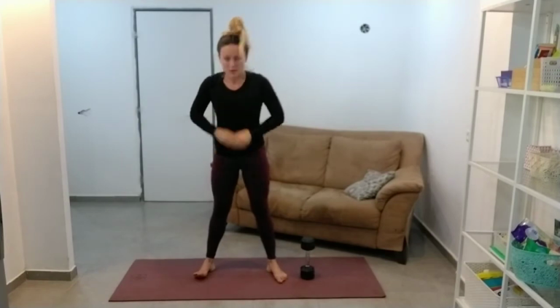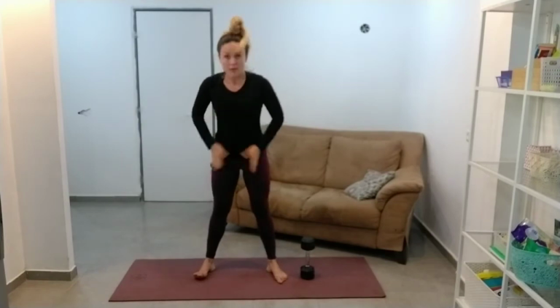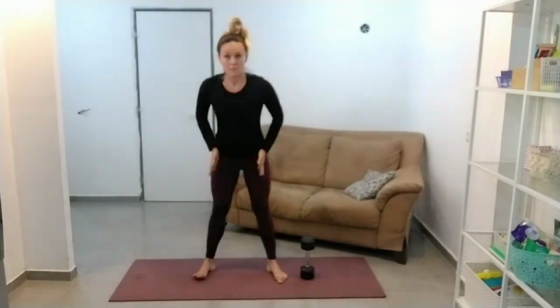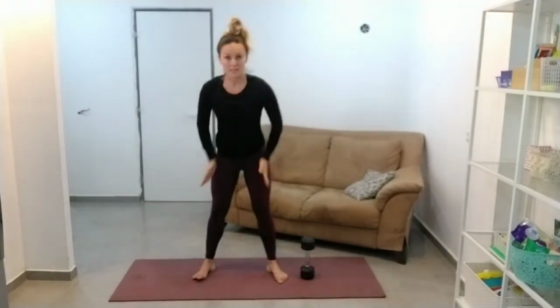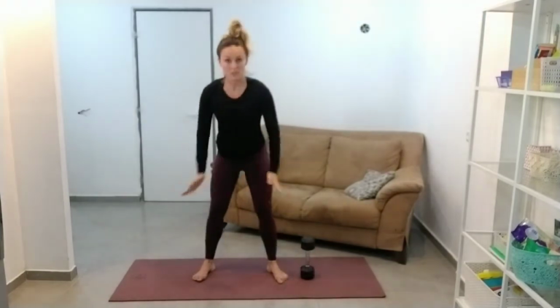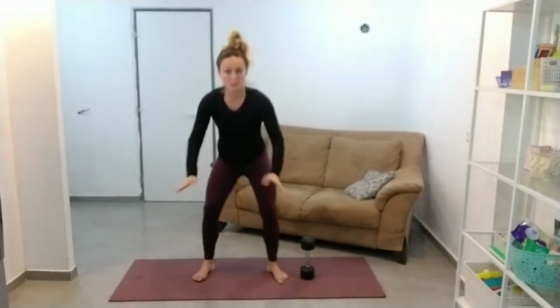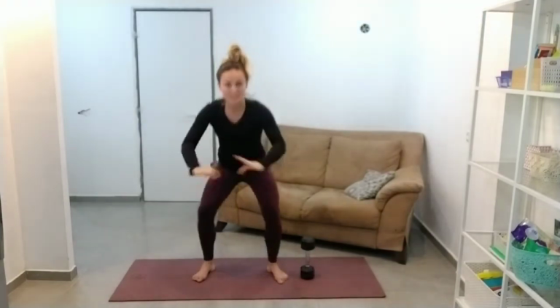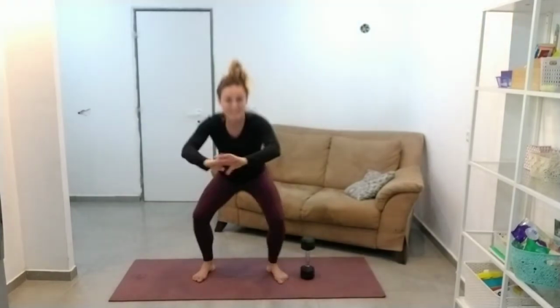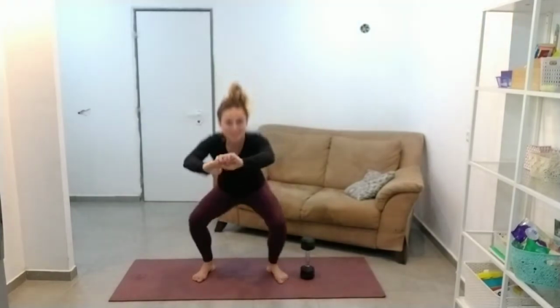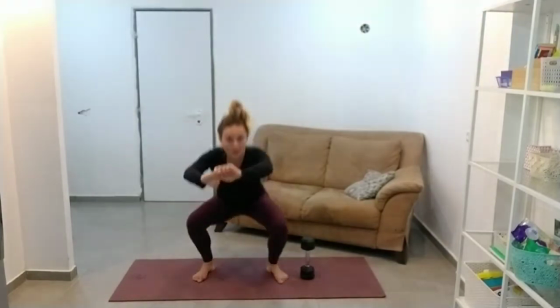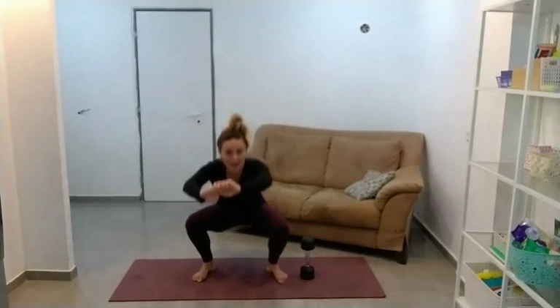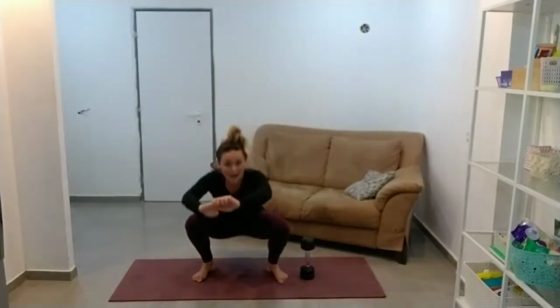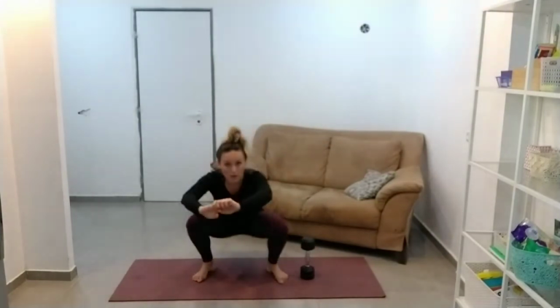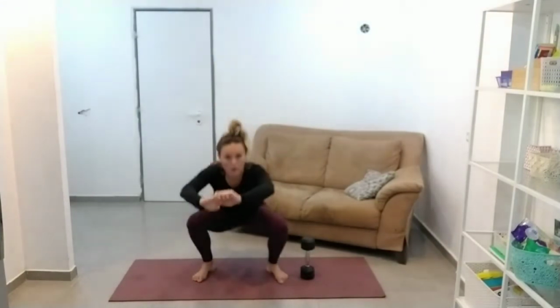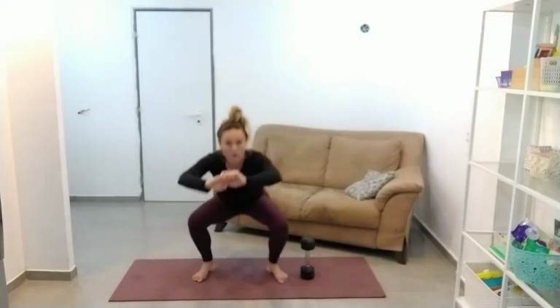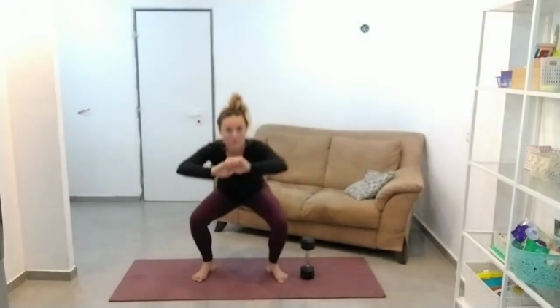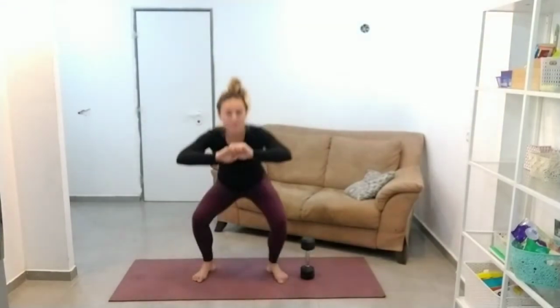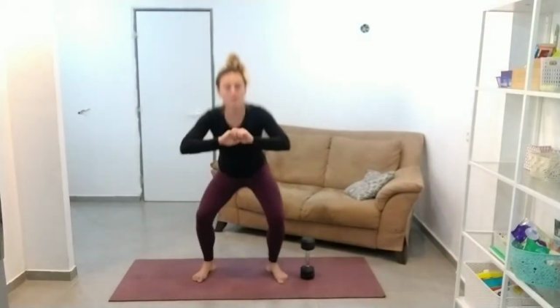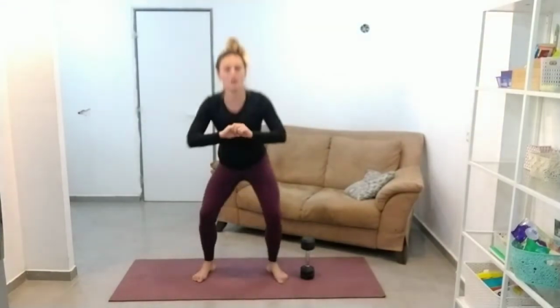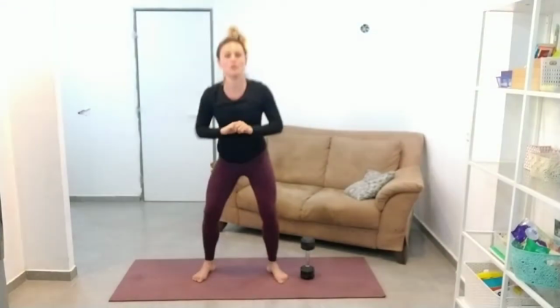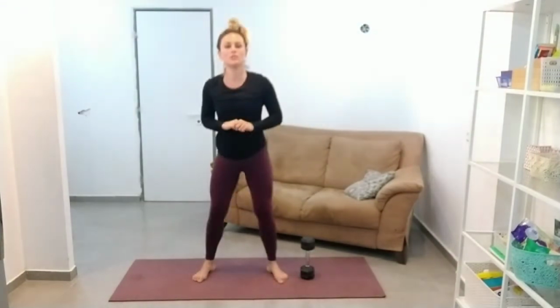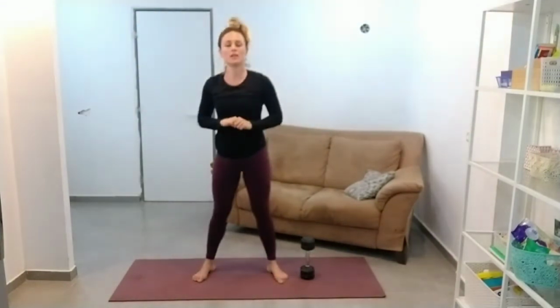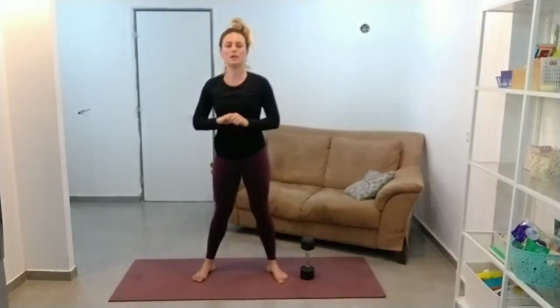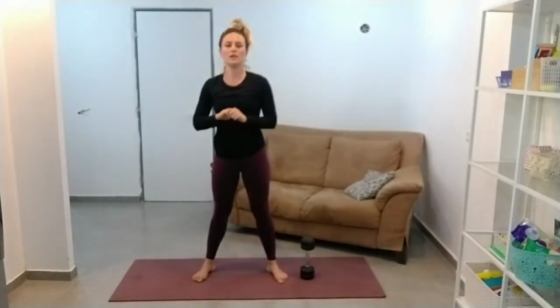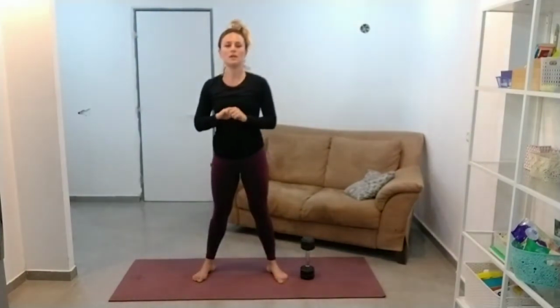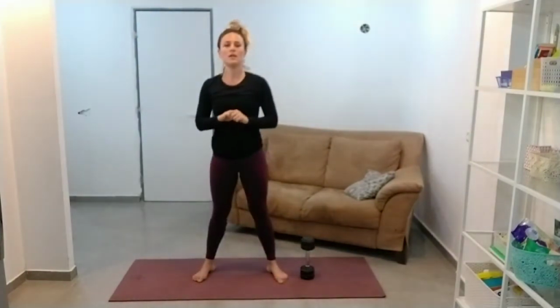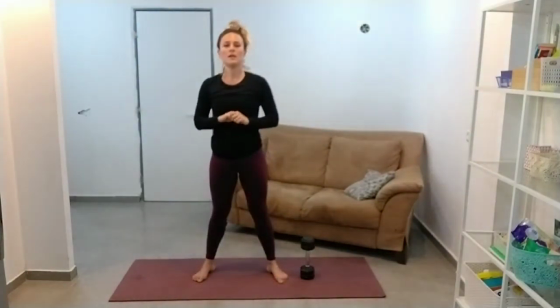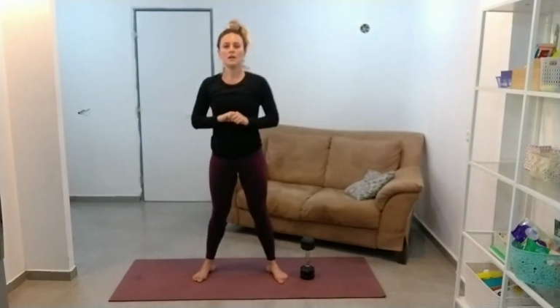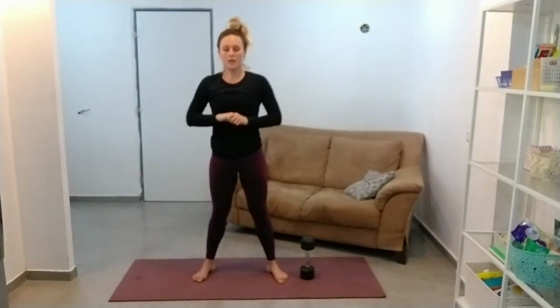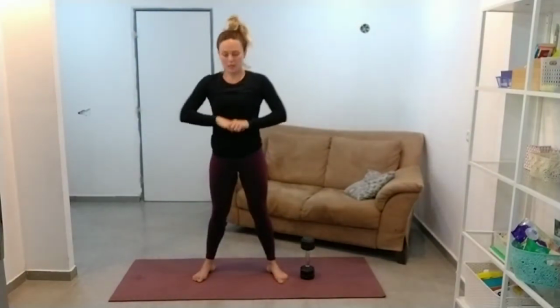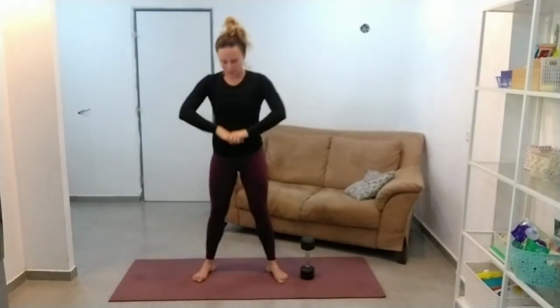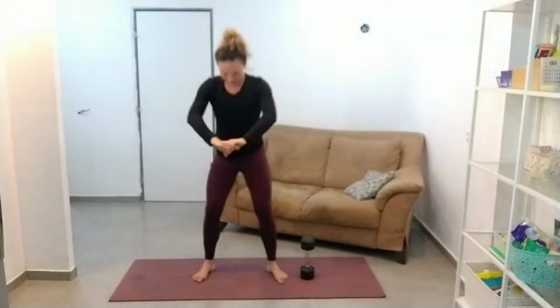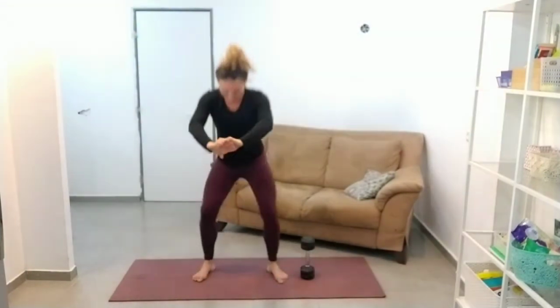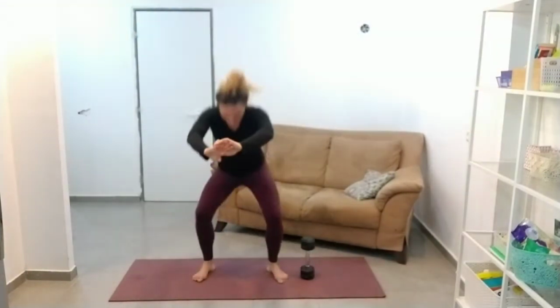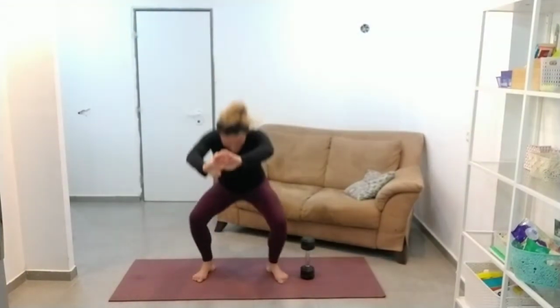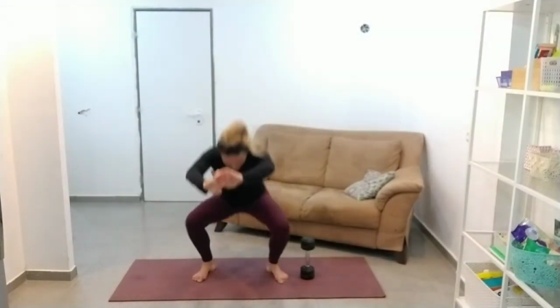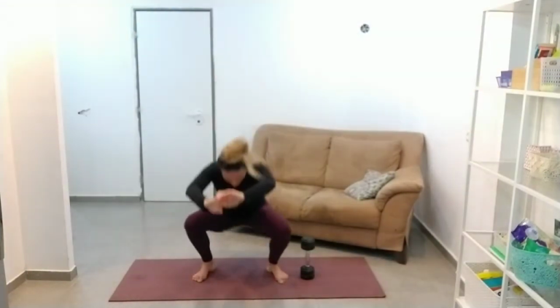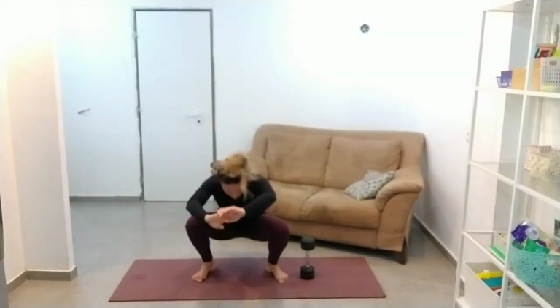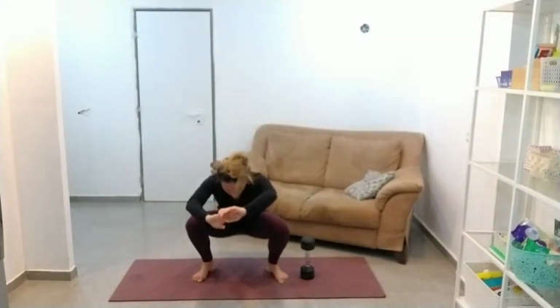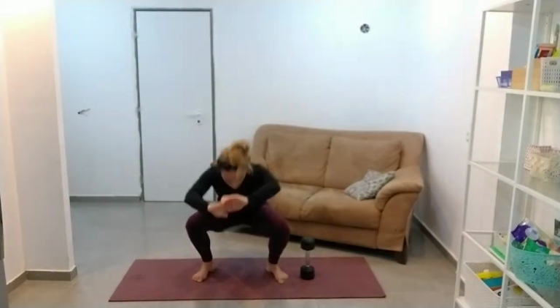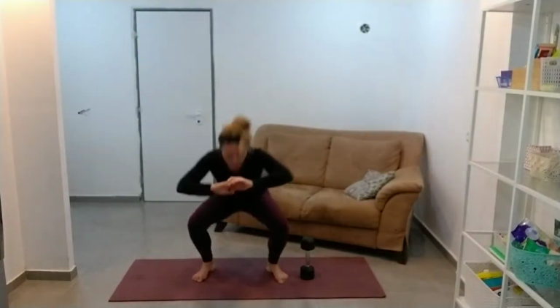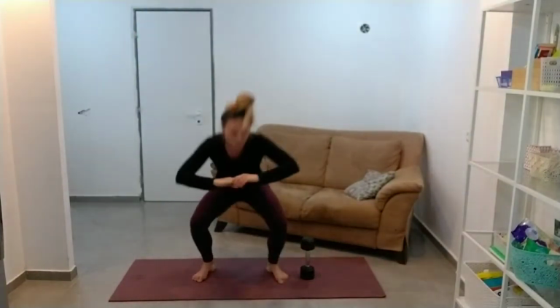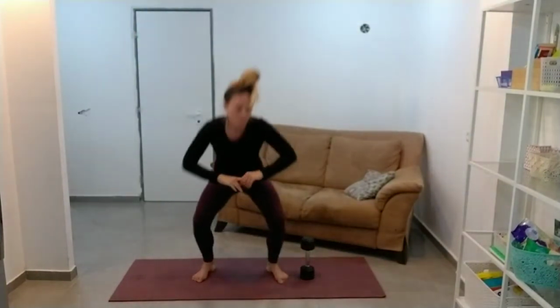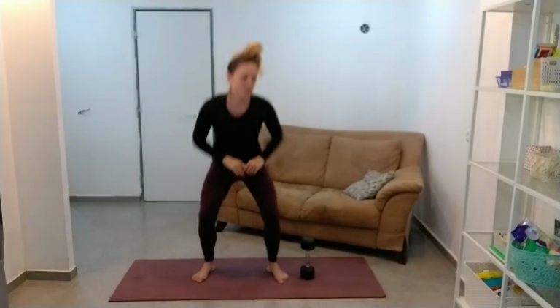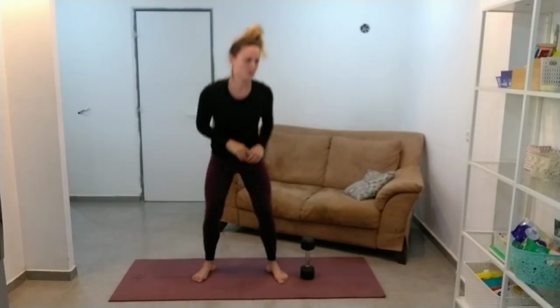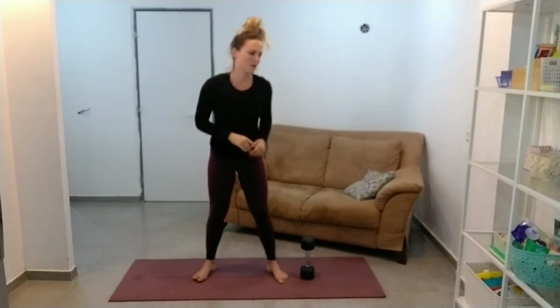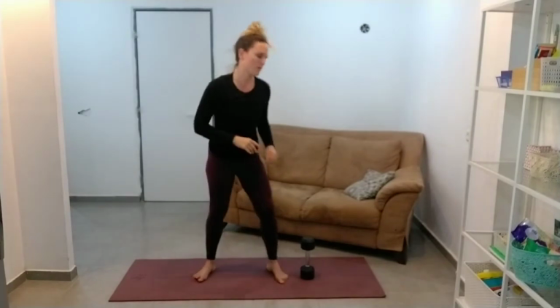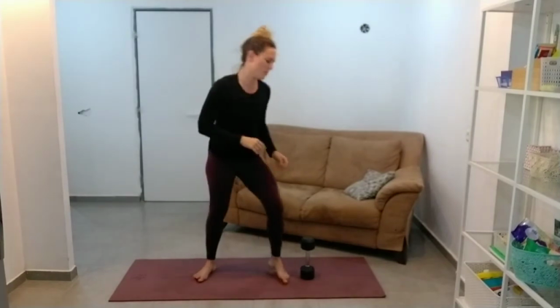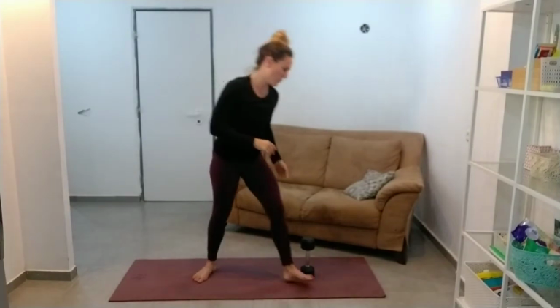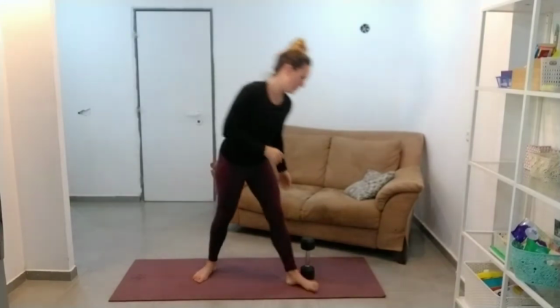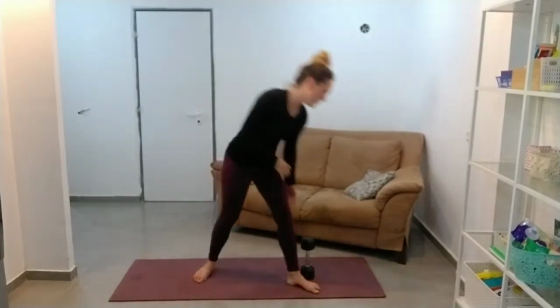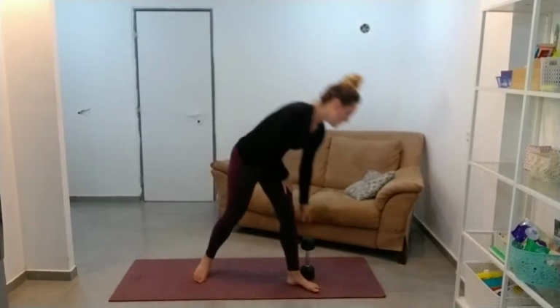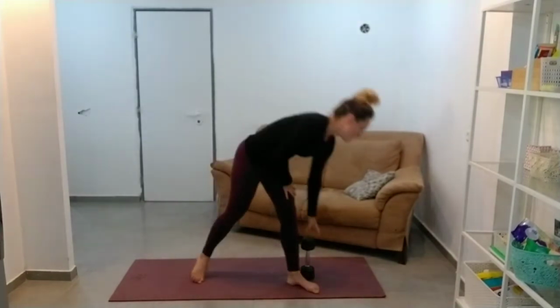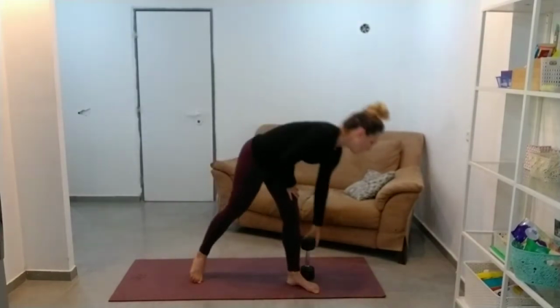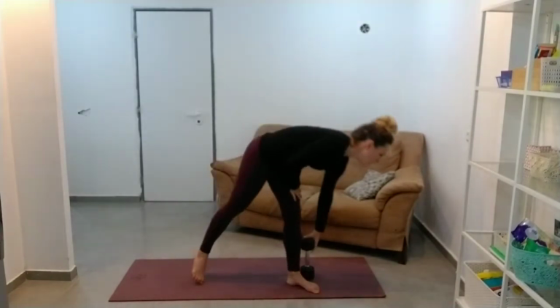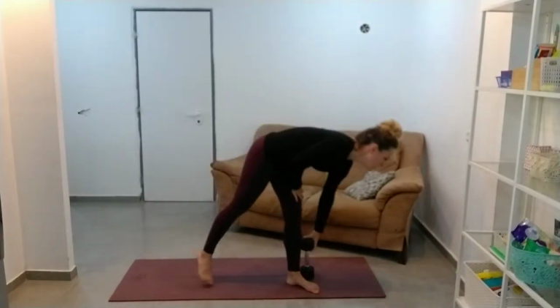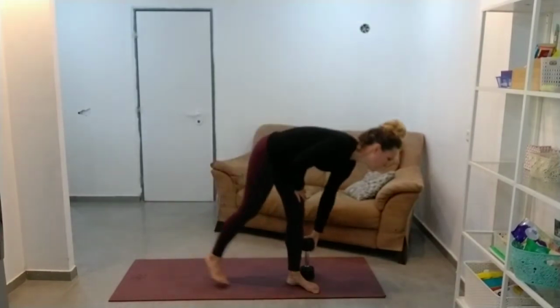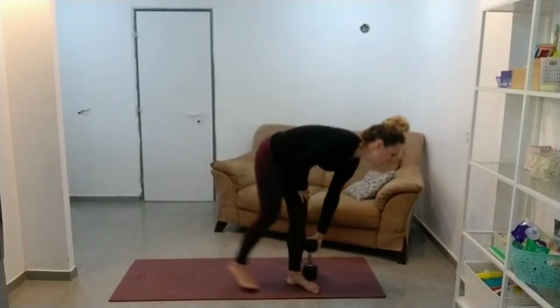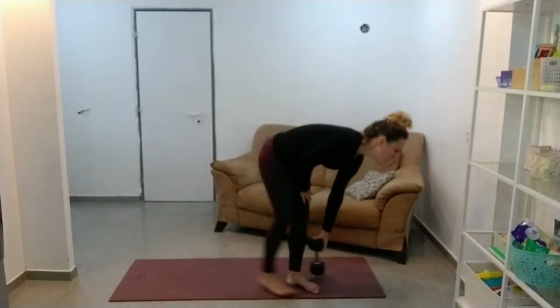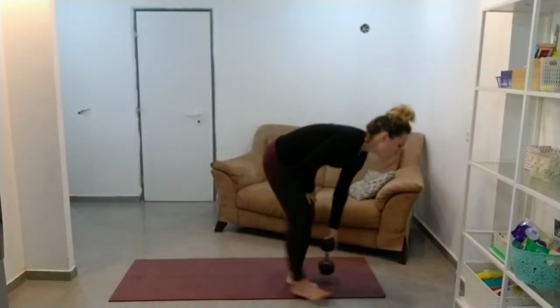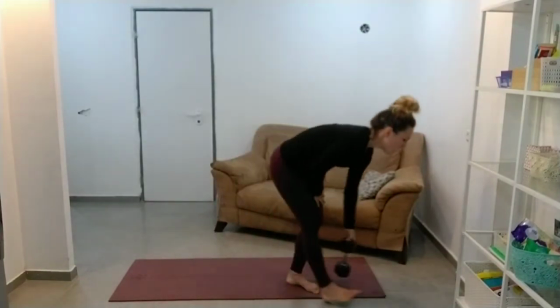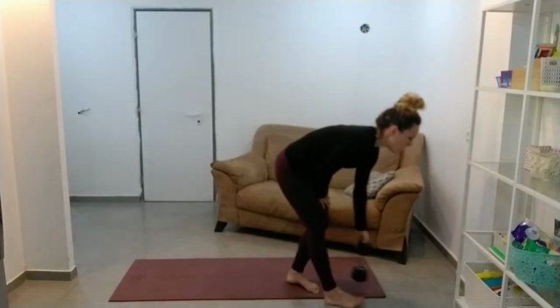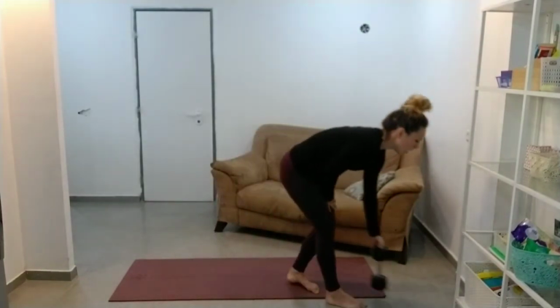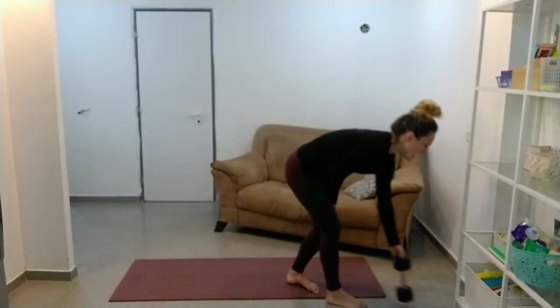Make sure those knees are going out over the toes. Last one. Pretty sure that rolled at 15.